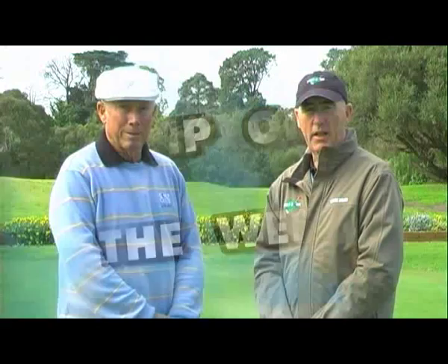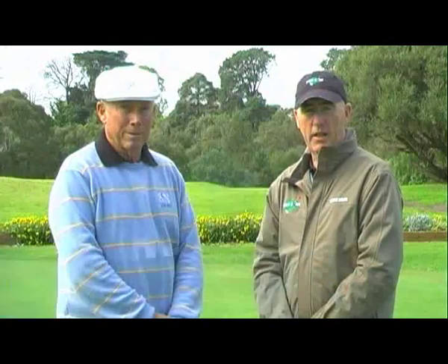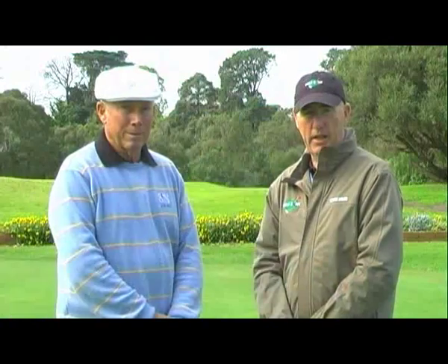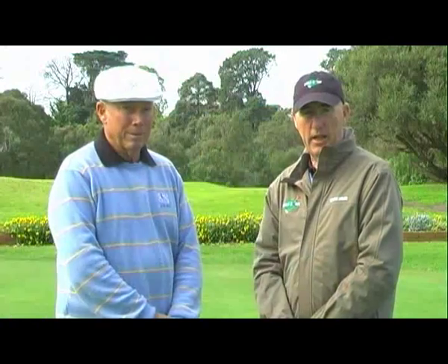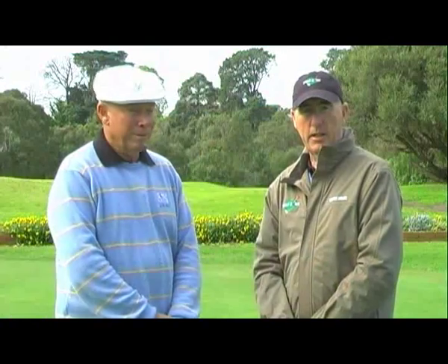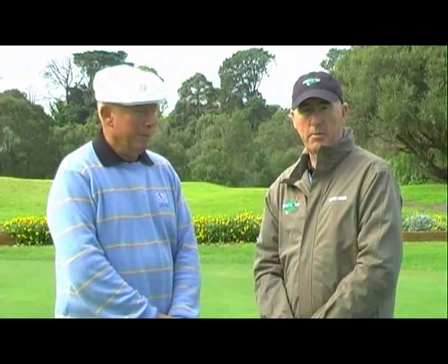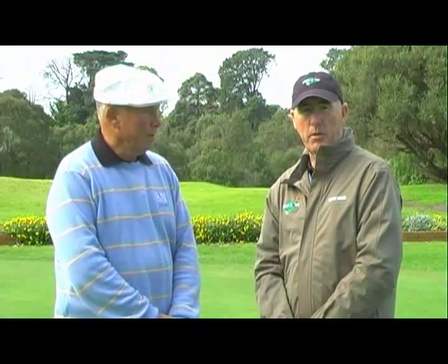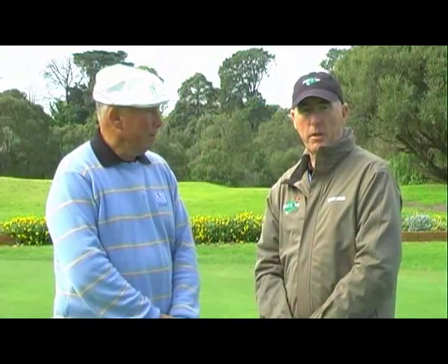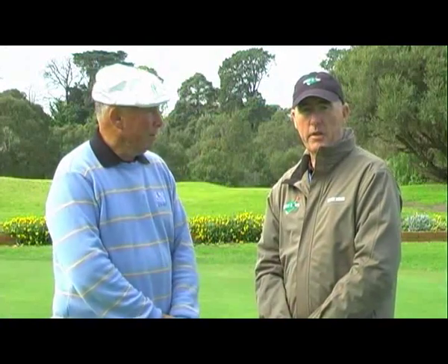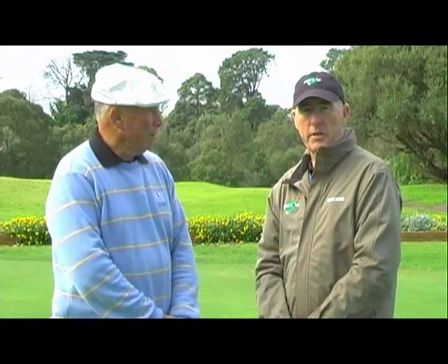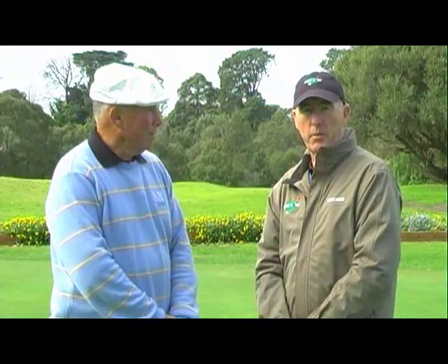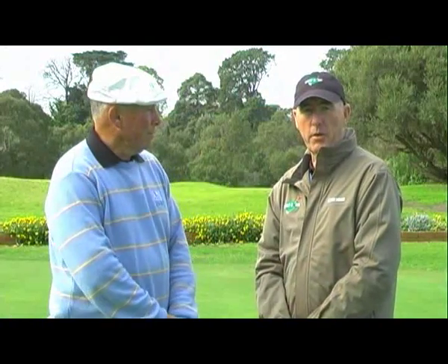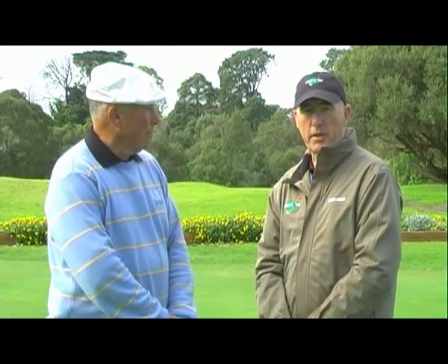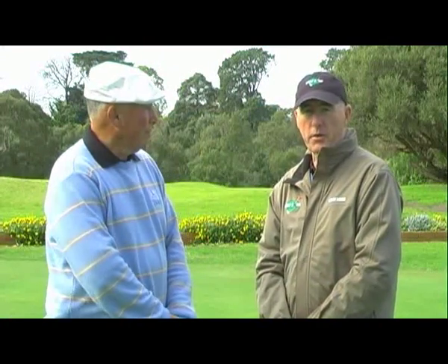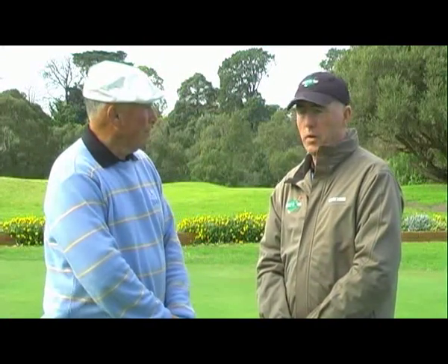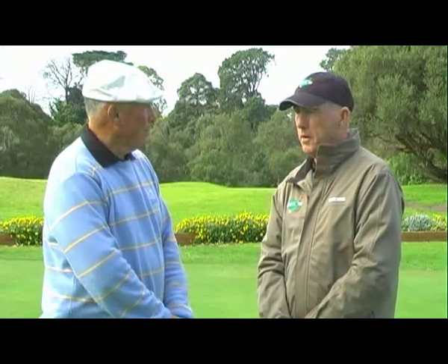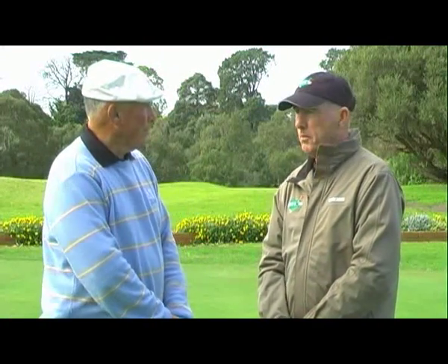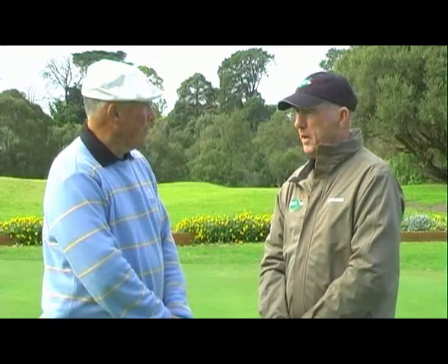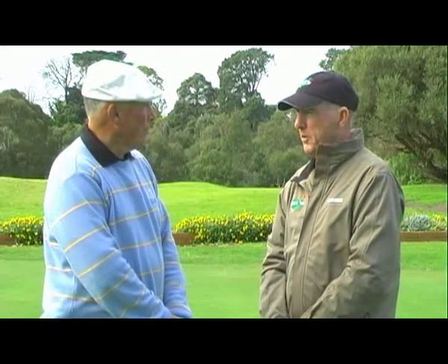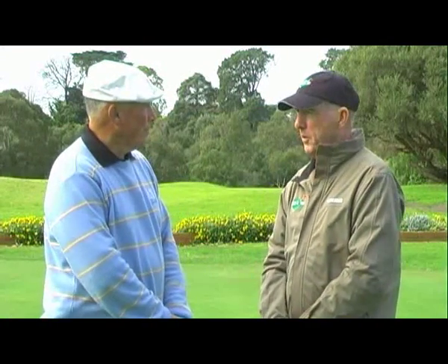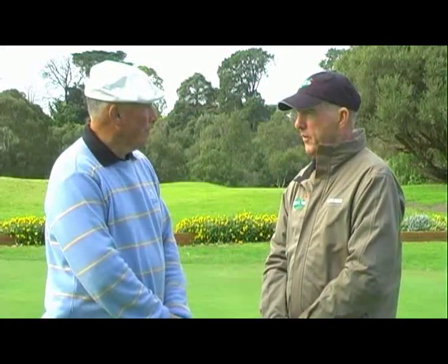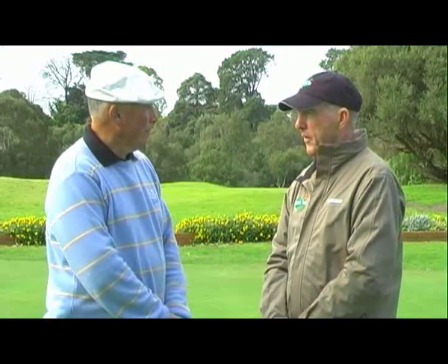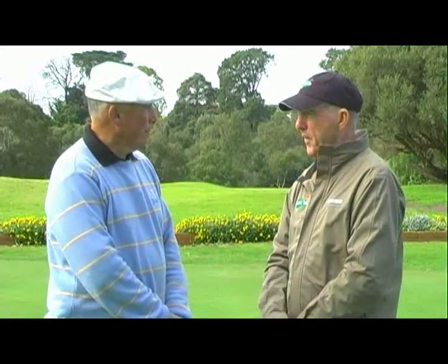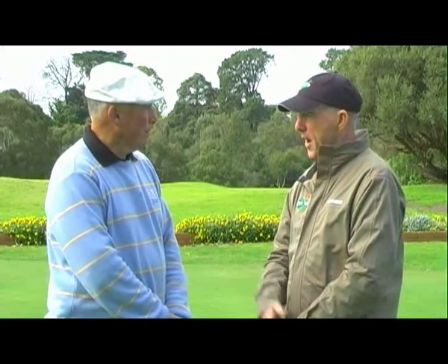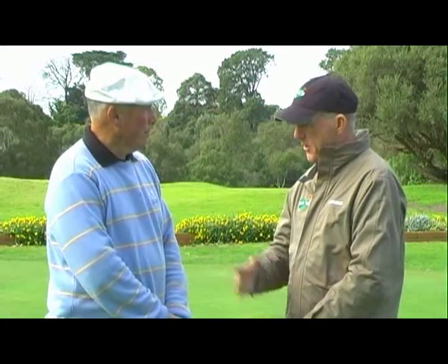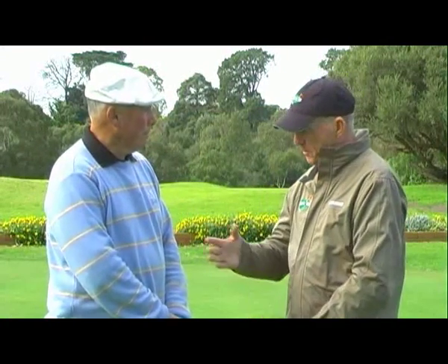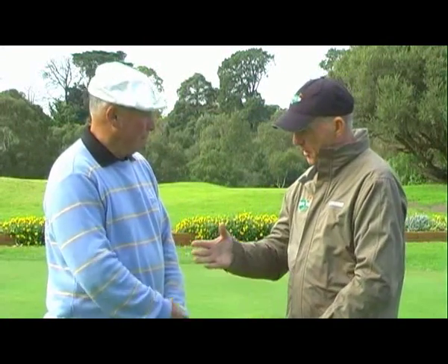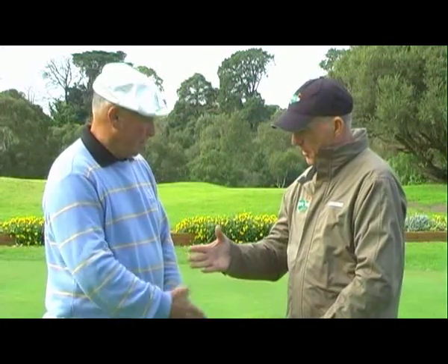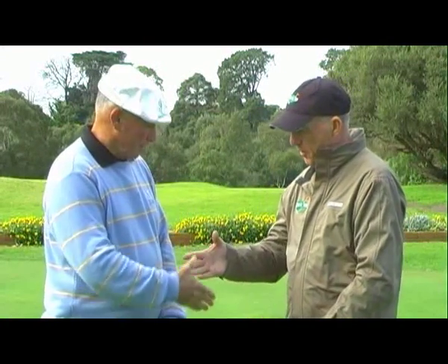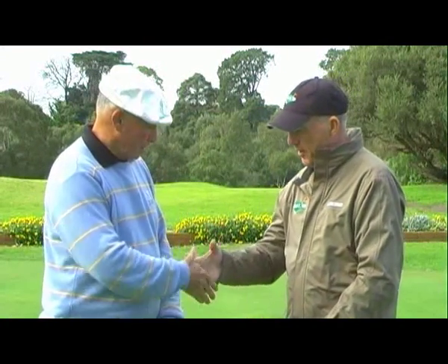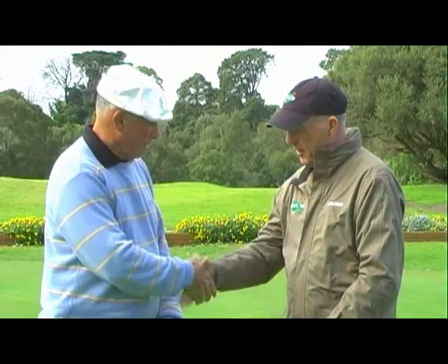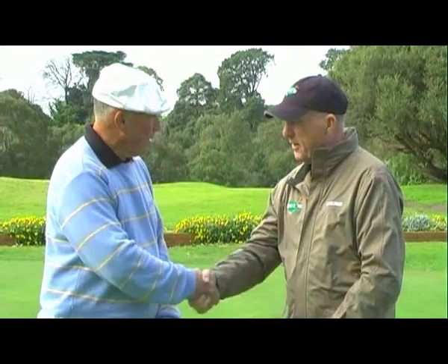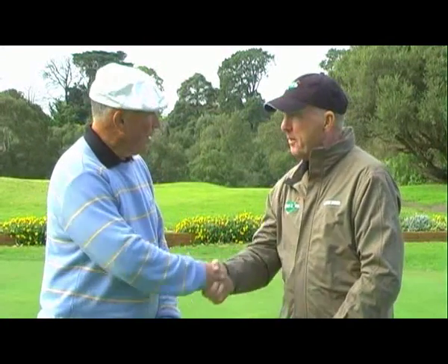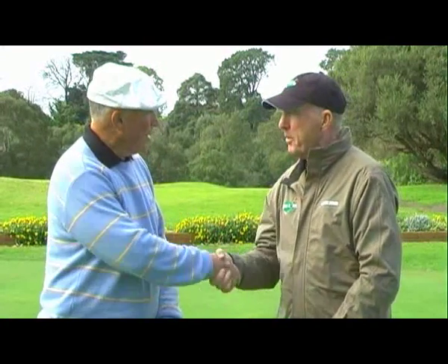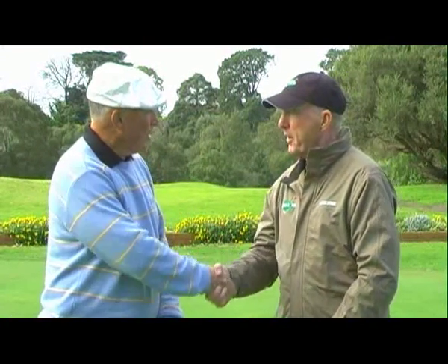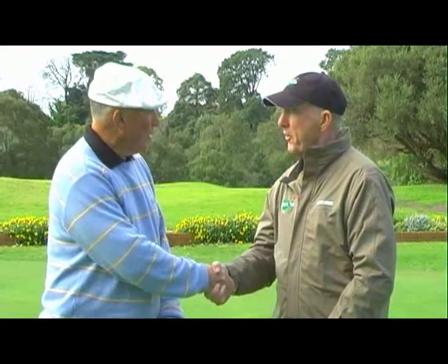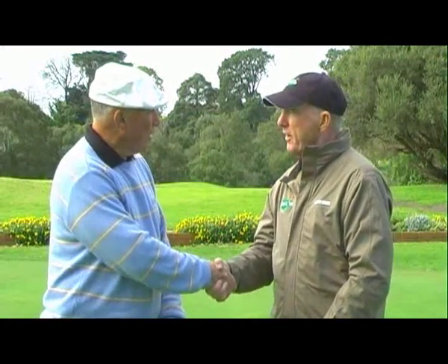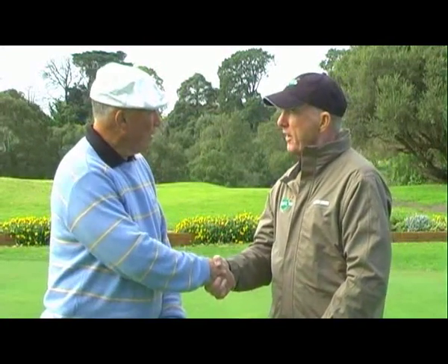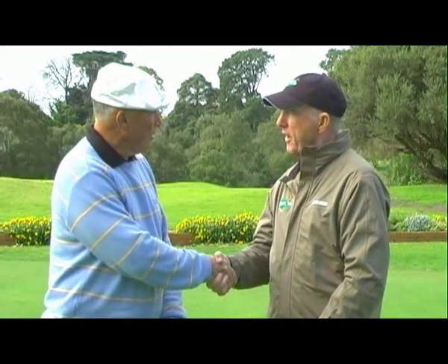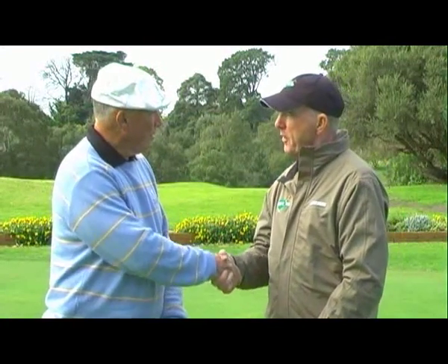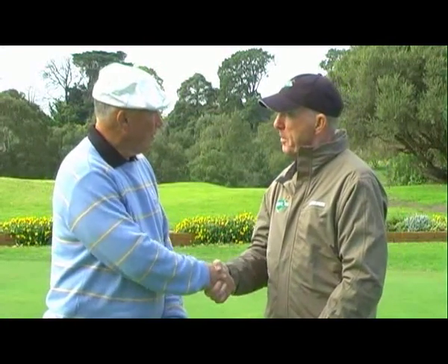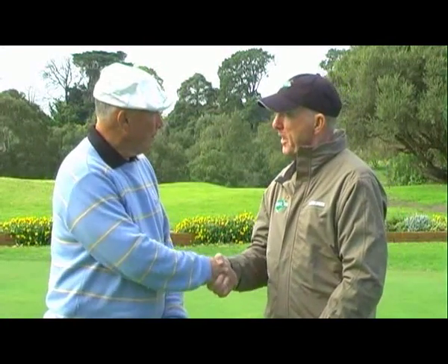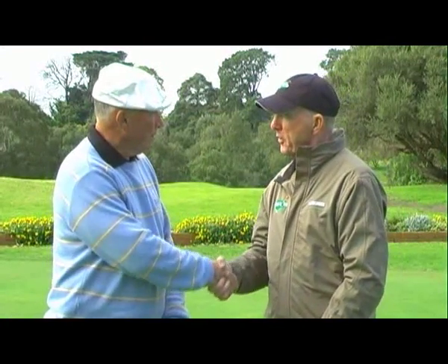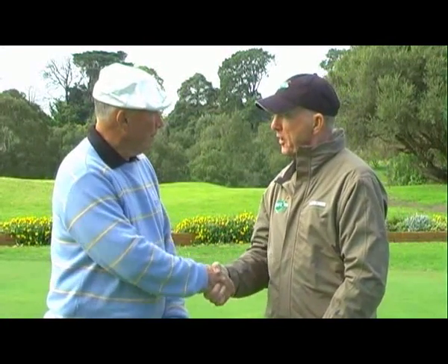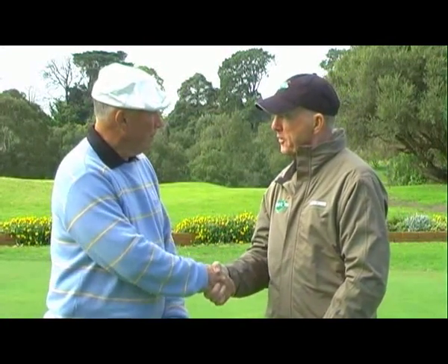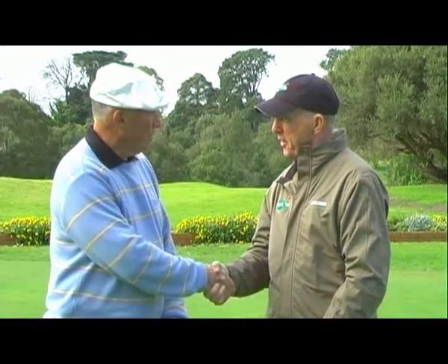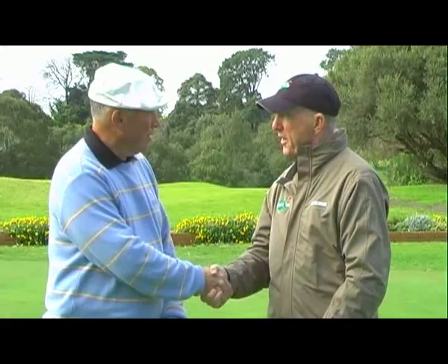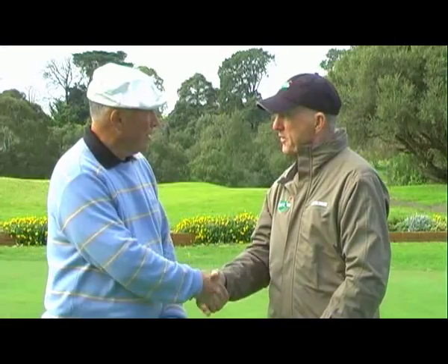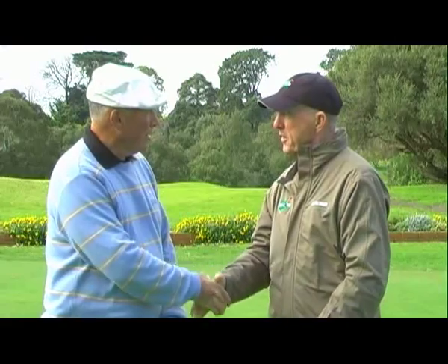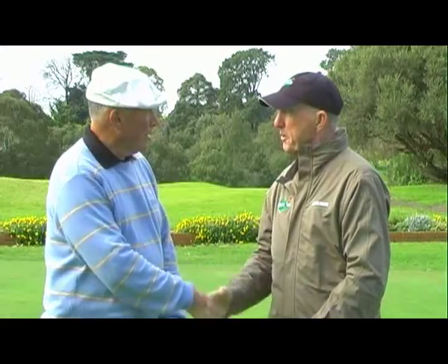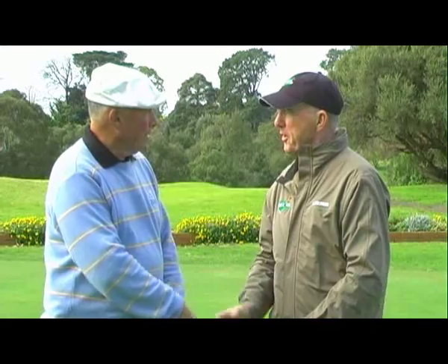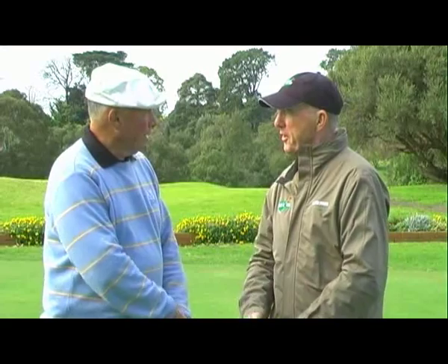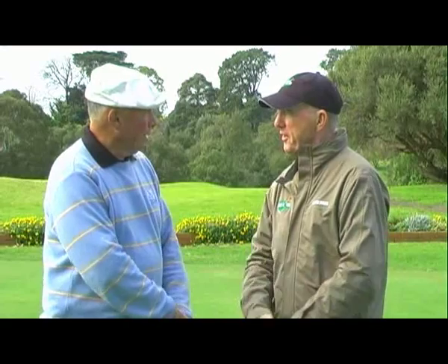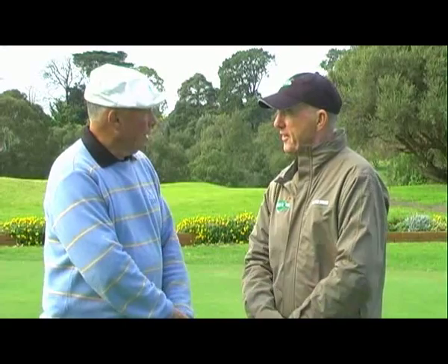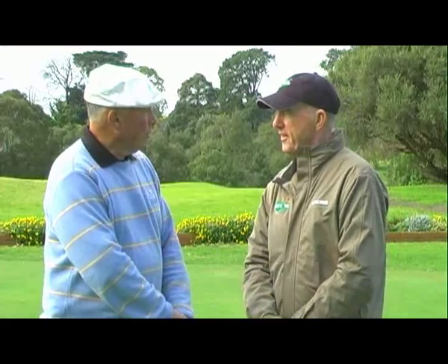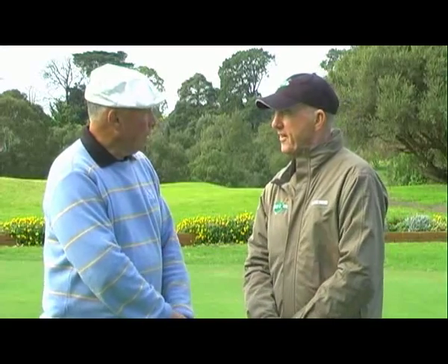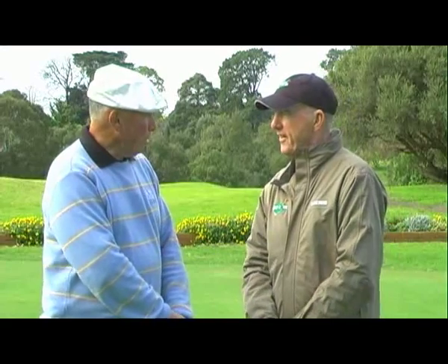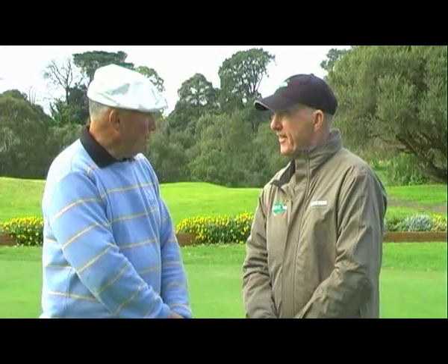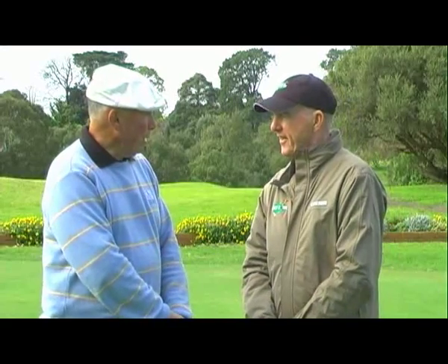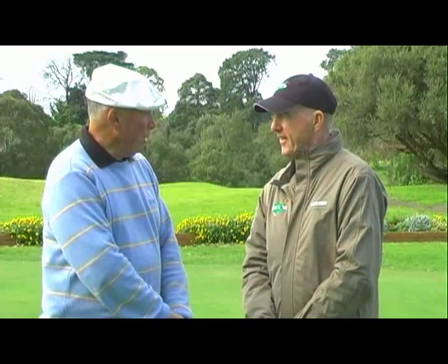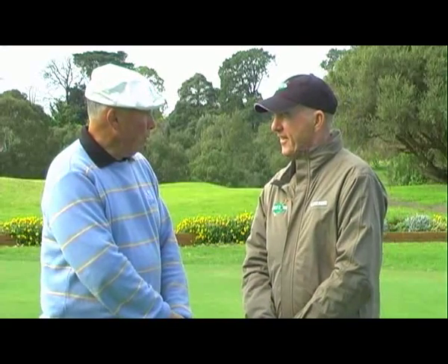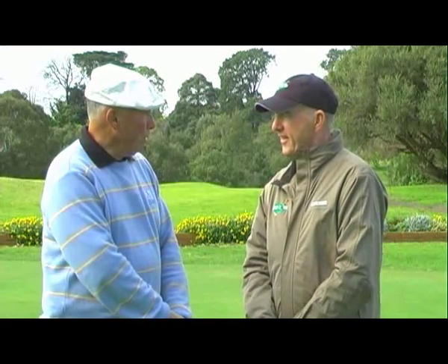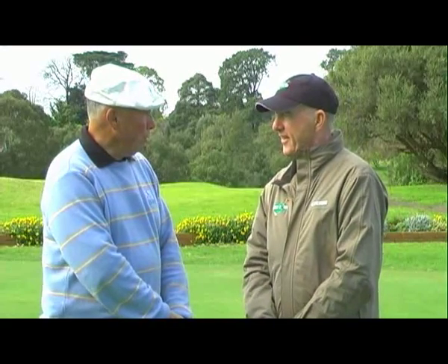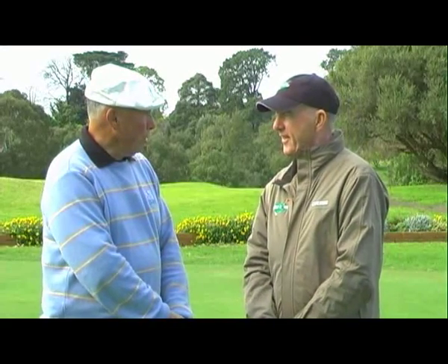In our tip of the week this week, welcome back to one of our favourites, Peter Kroger. Peter, great to have you back in Golf Zone. Thanks for coming on. Great to be here with you, John.